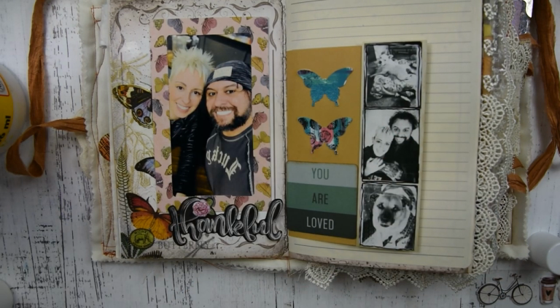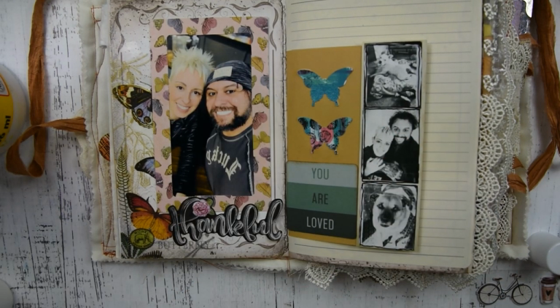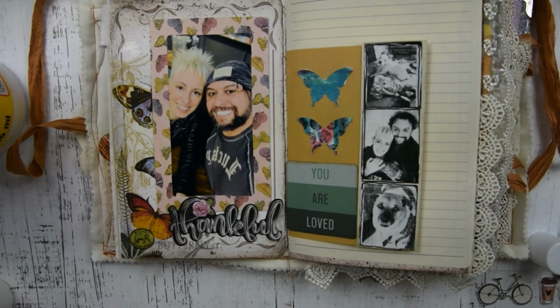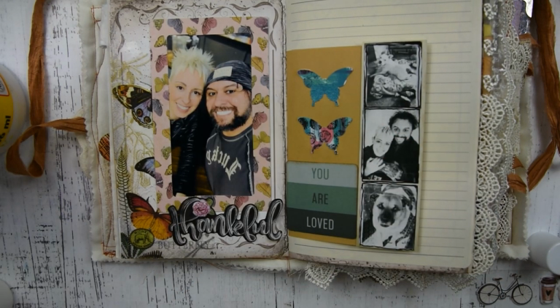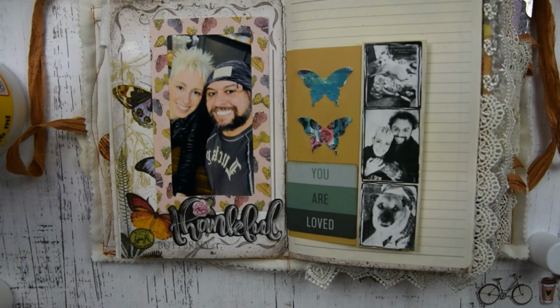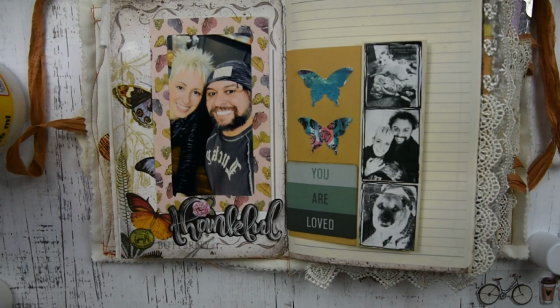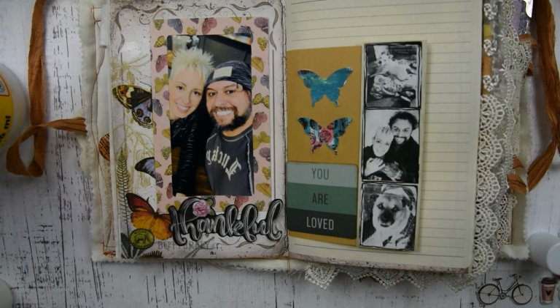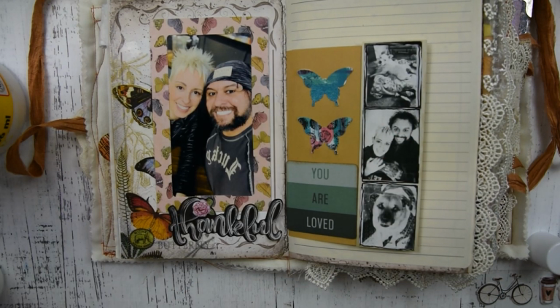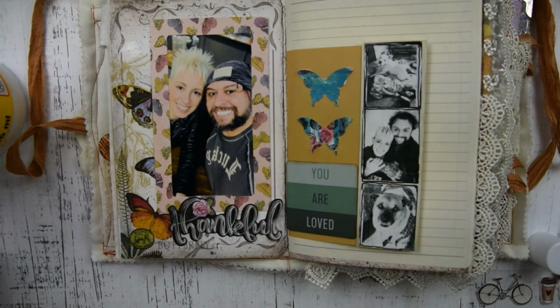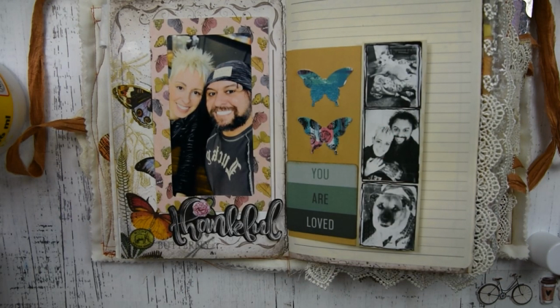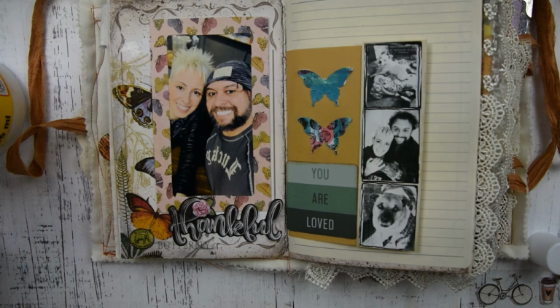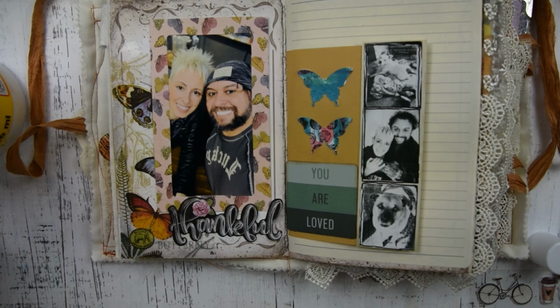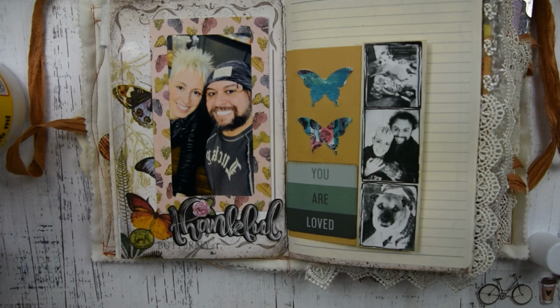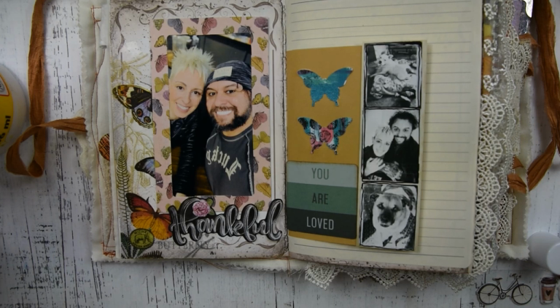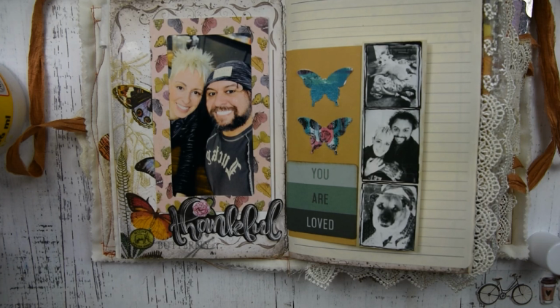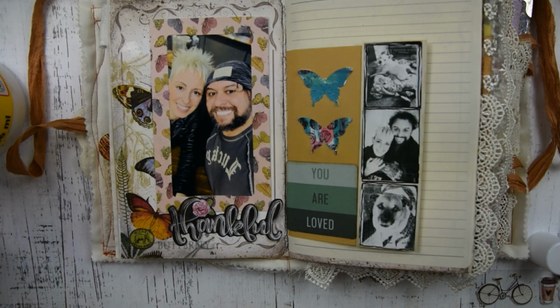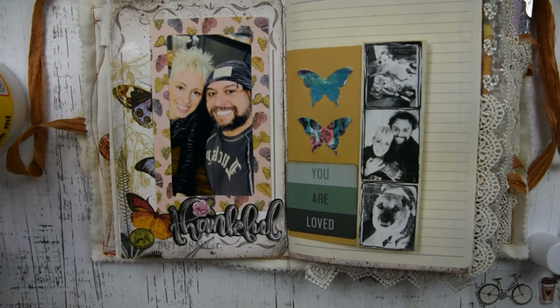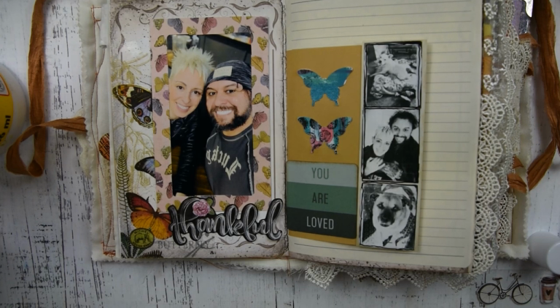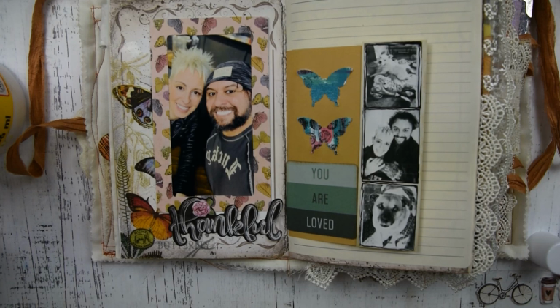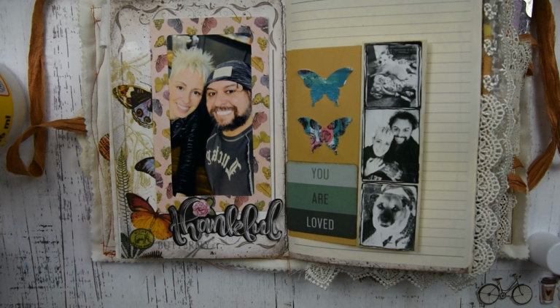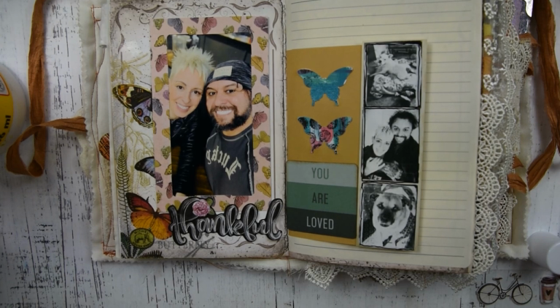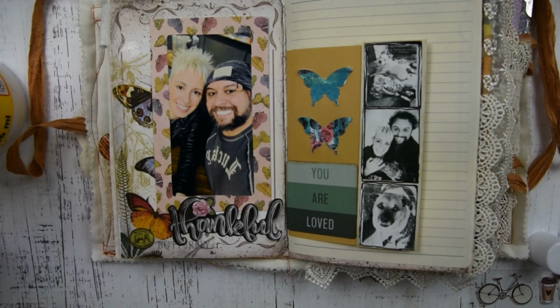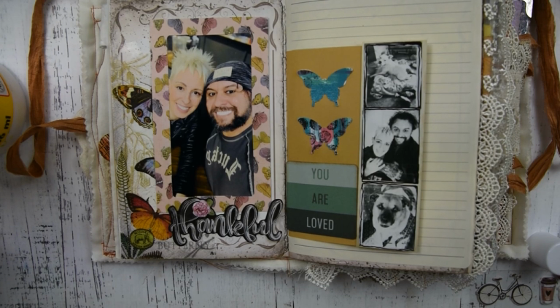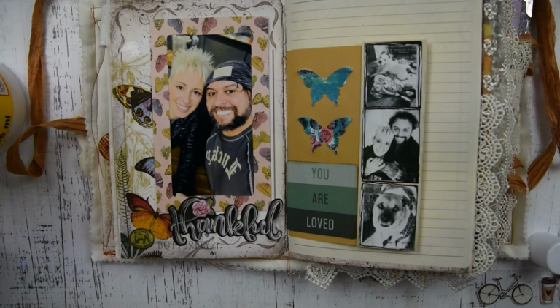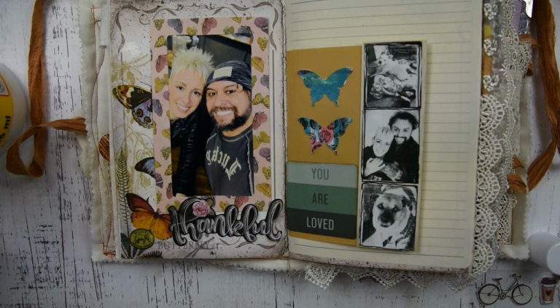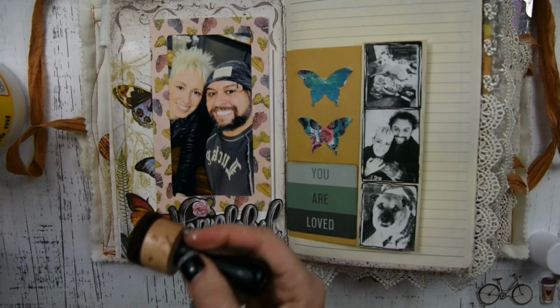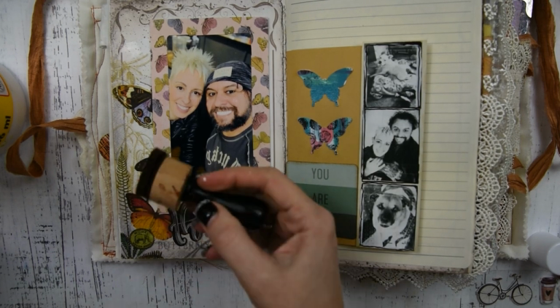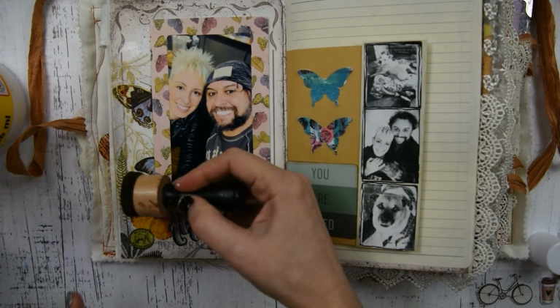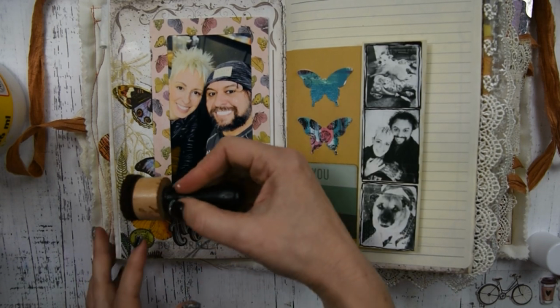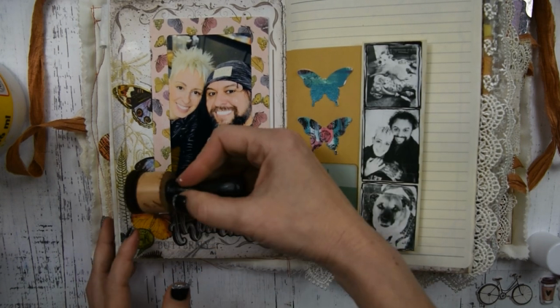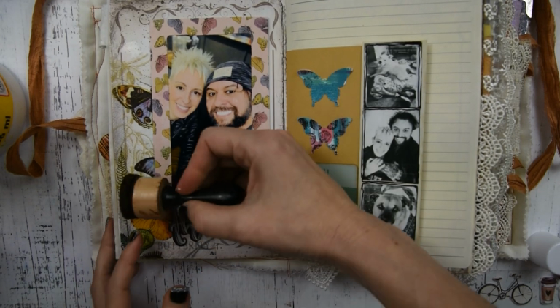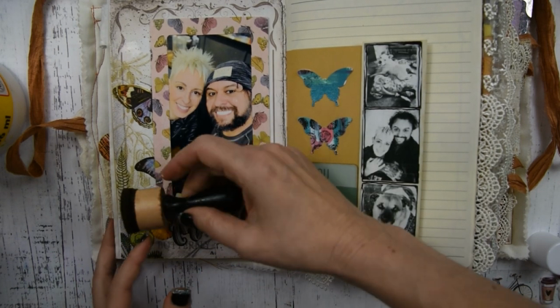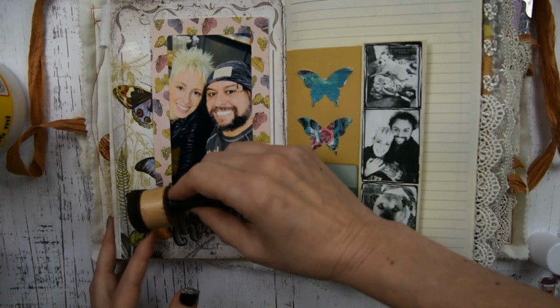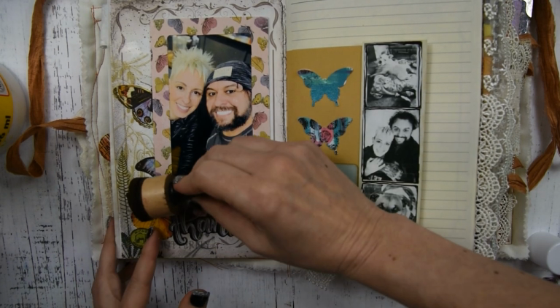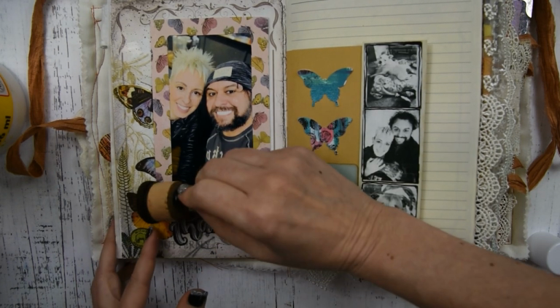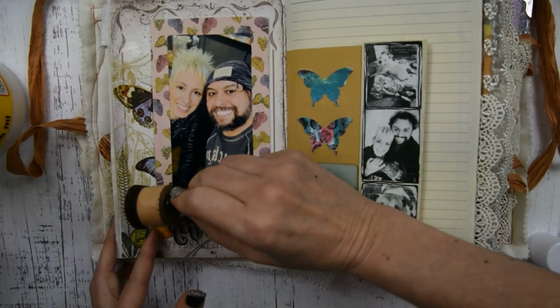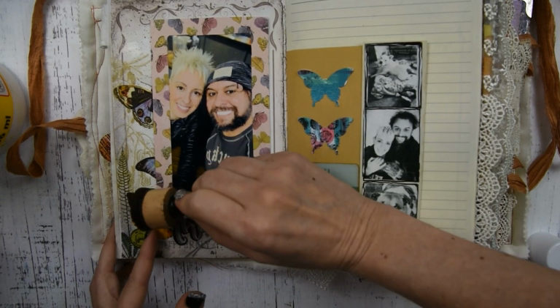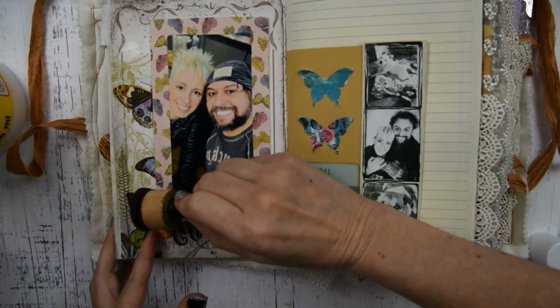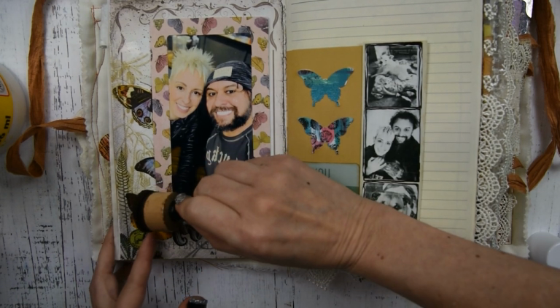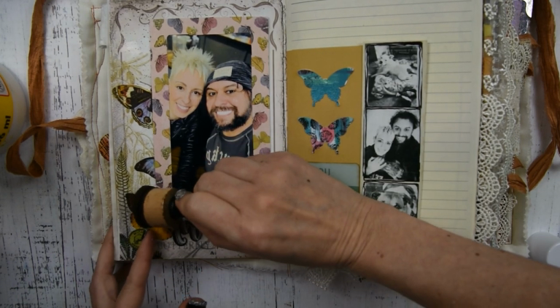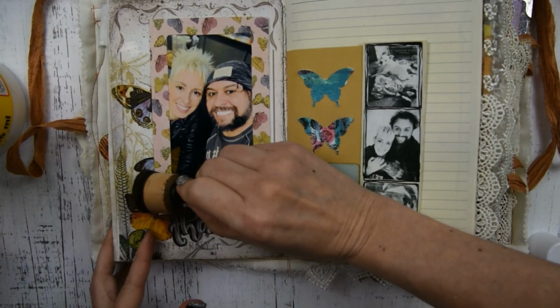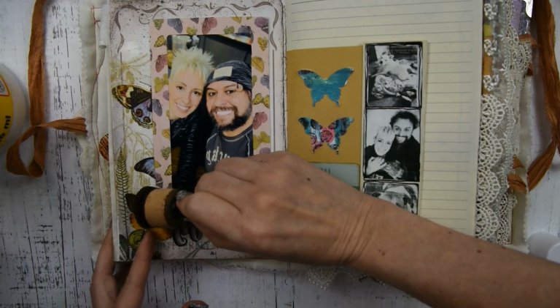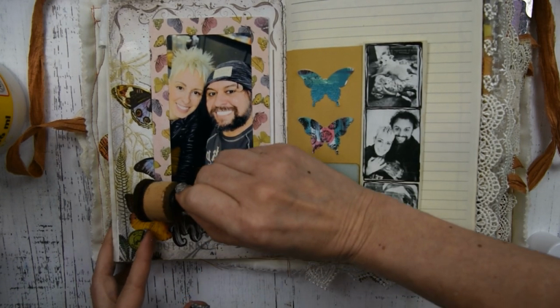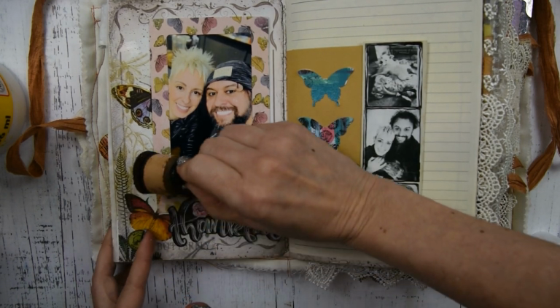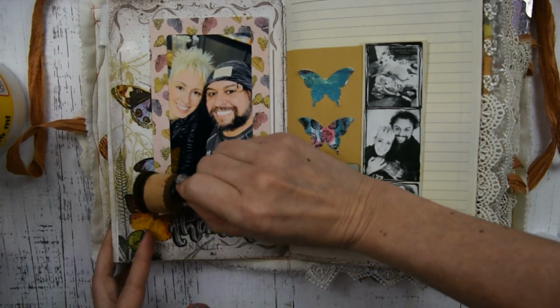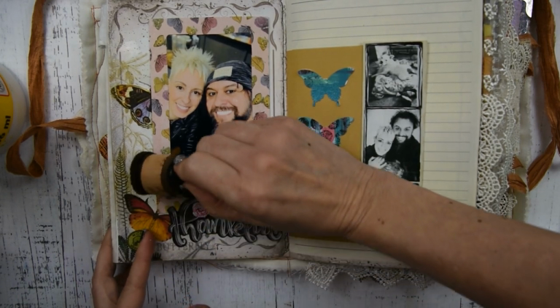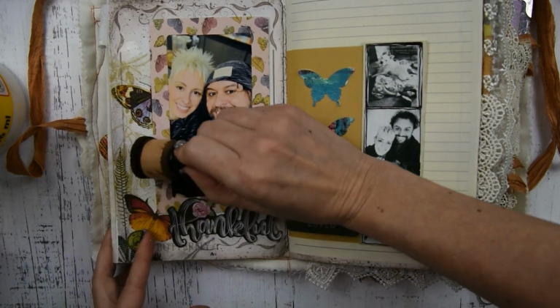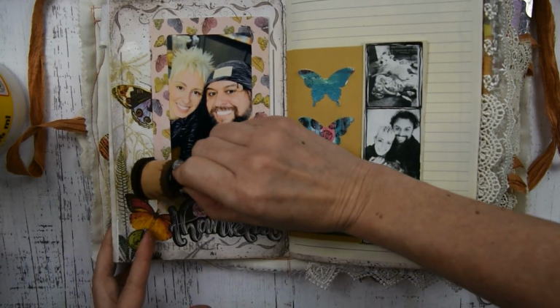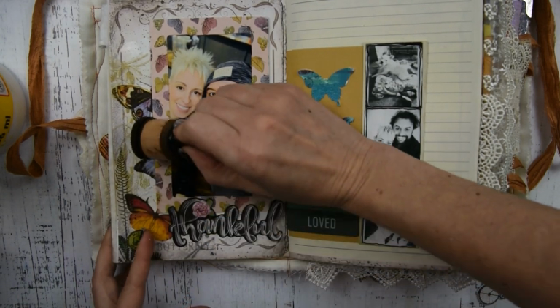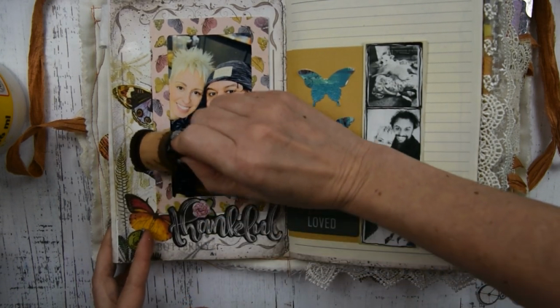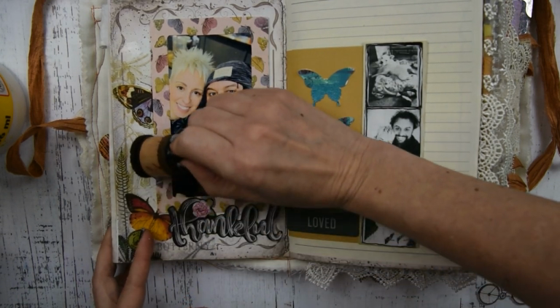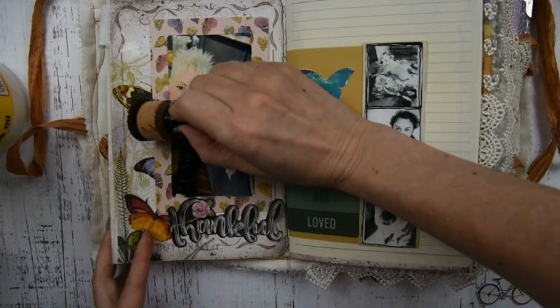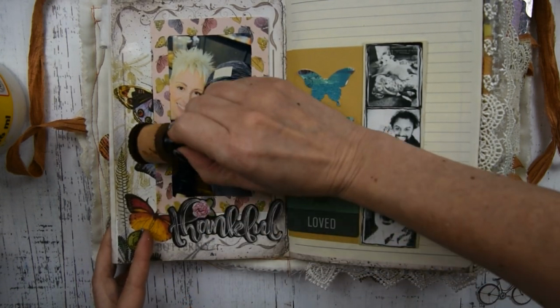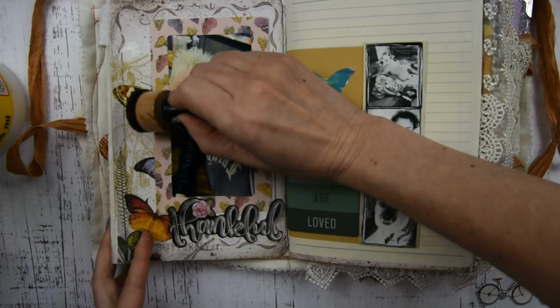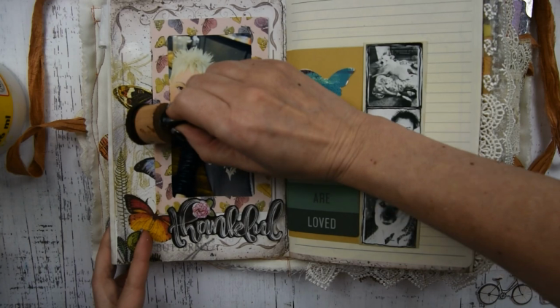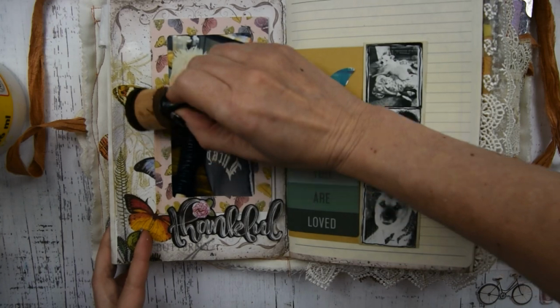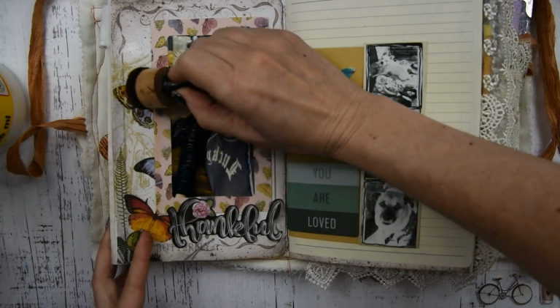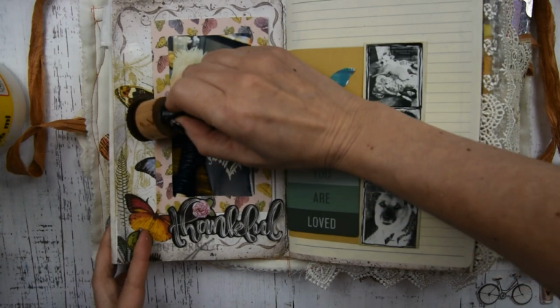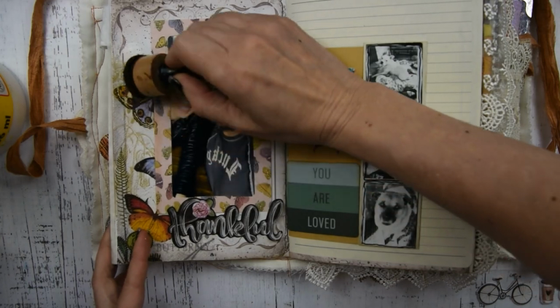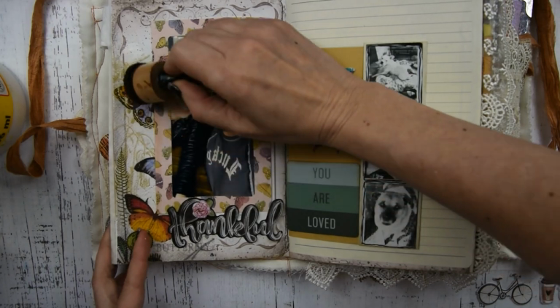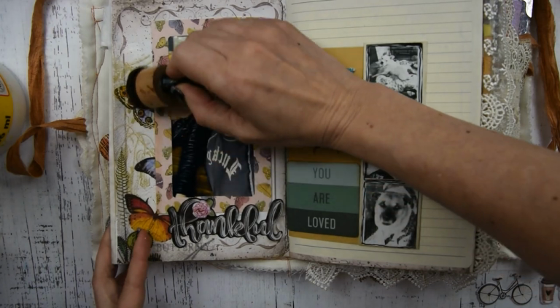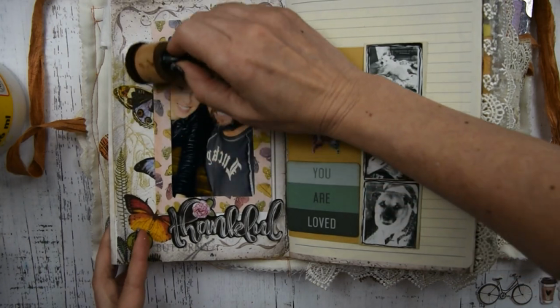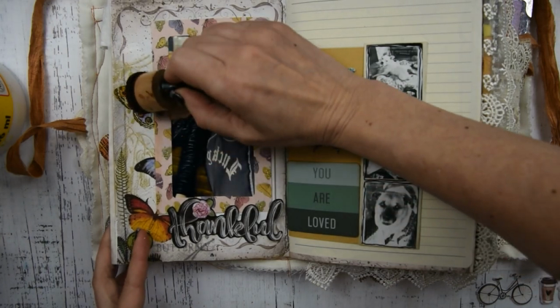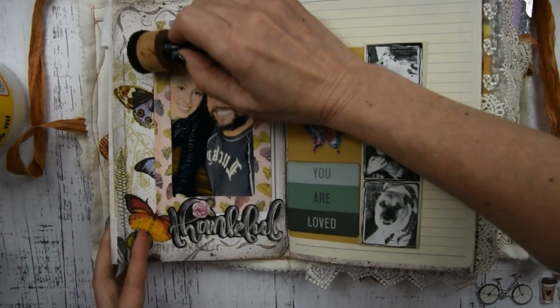Then I'm just going around with my vintage photo ink on the side of the frame and just kind of shading it a little bit.